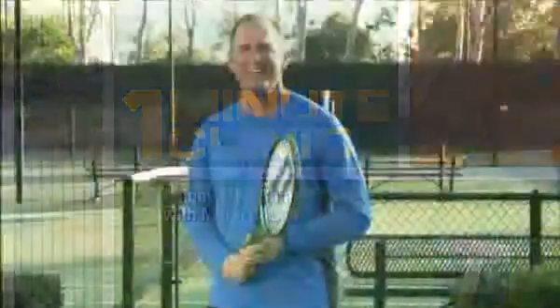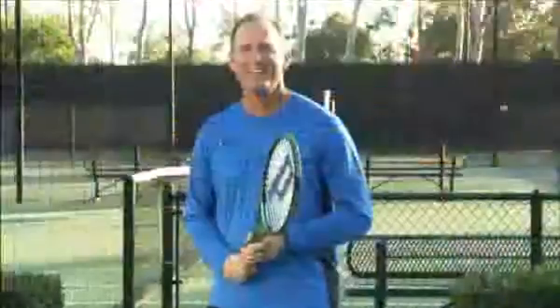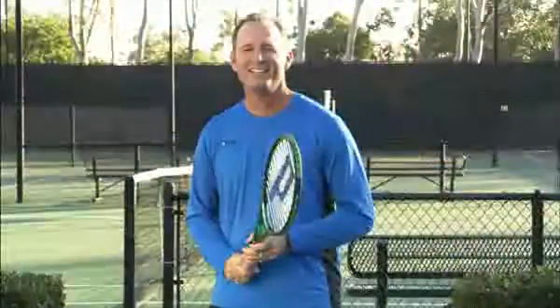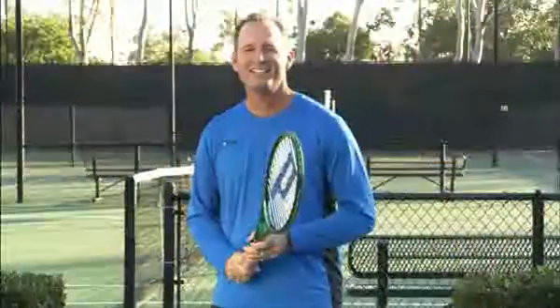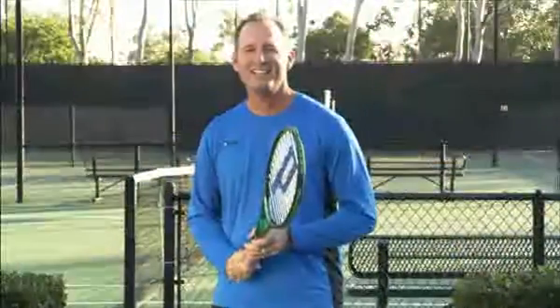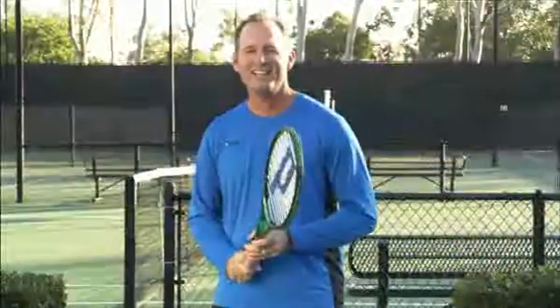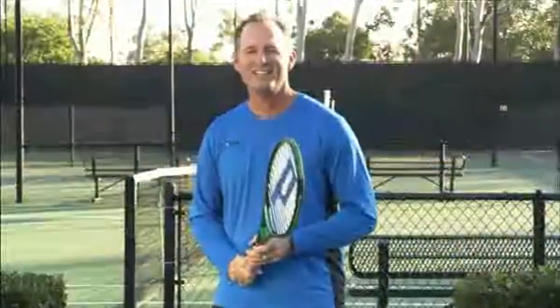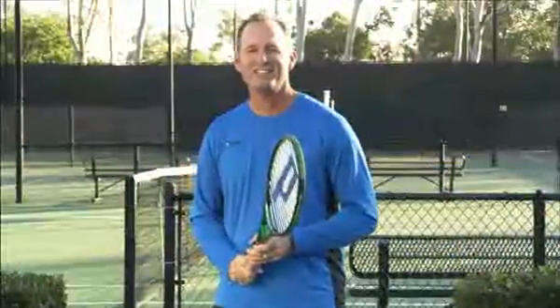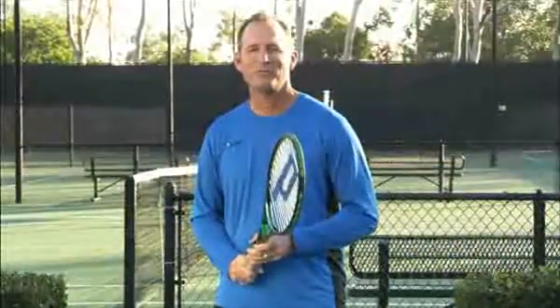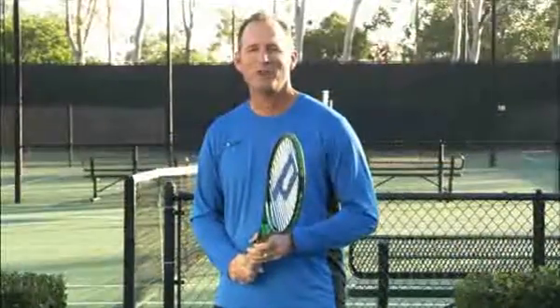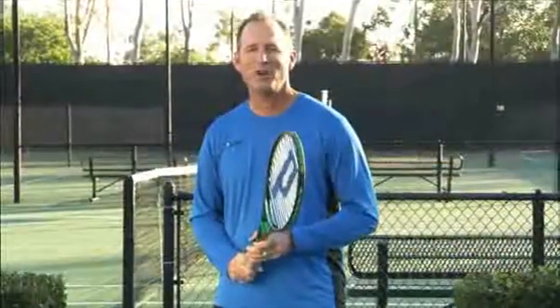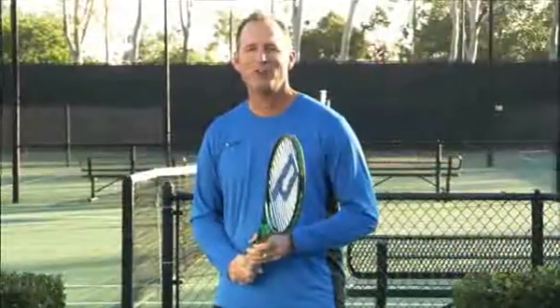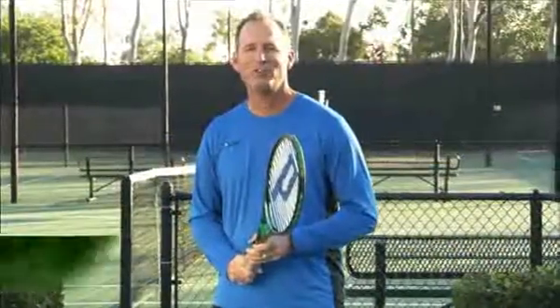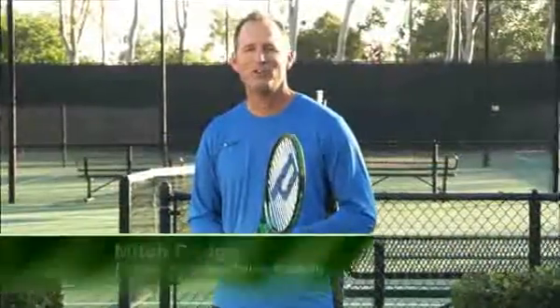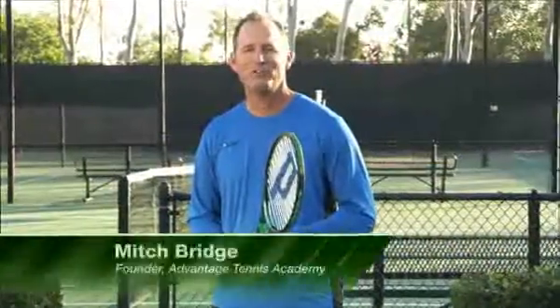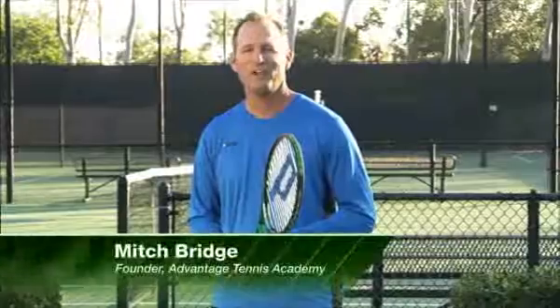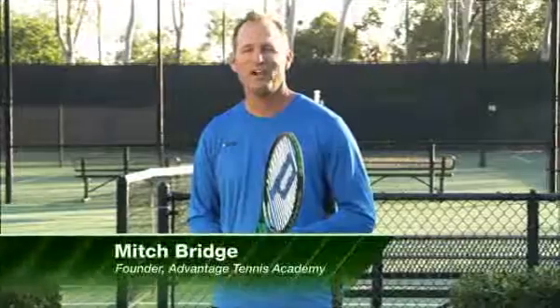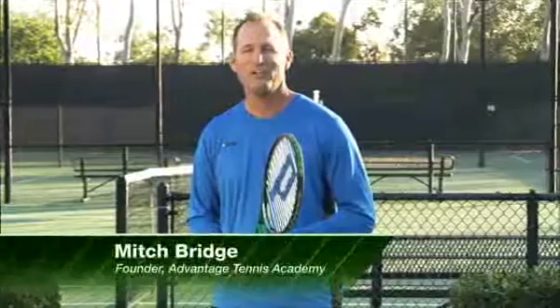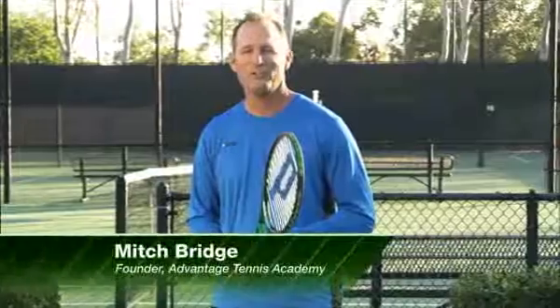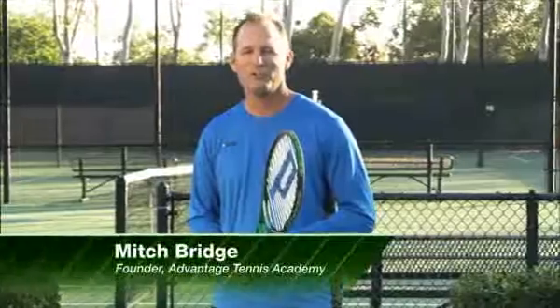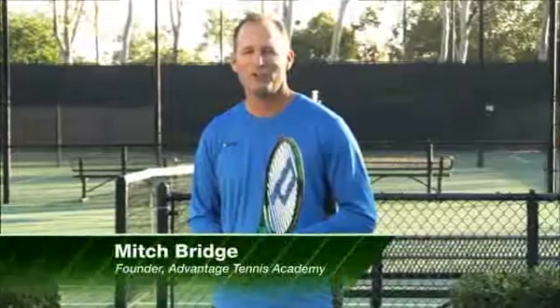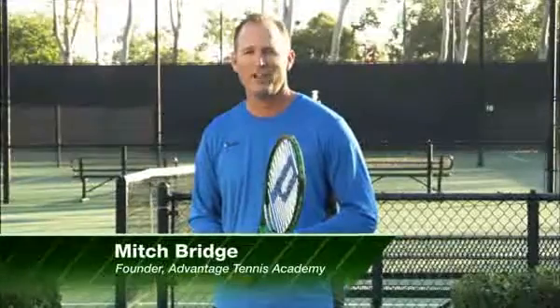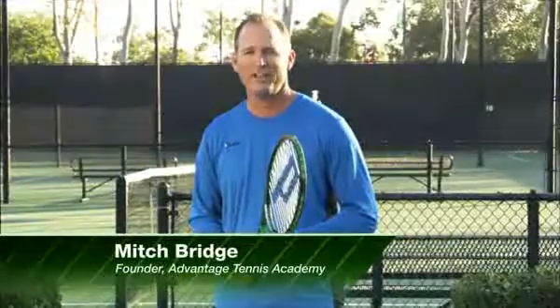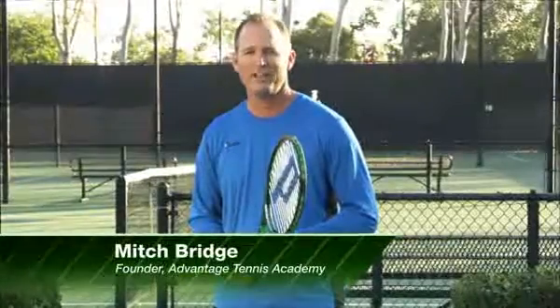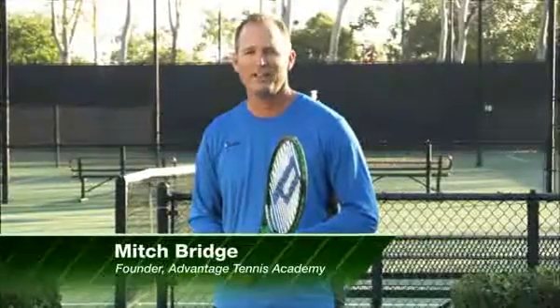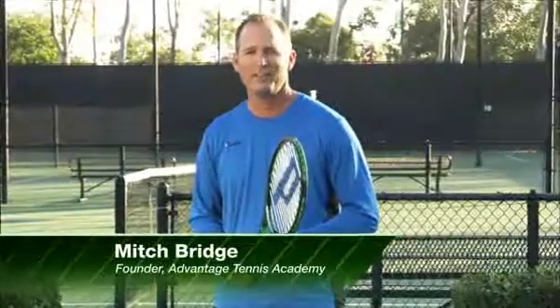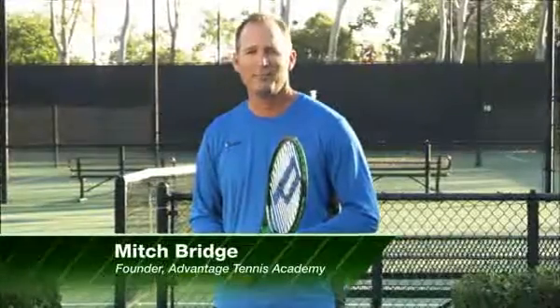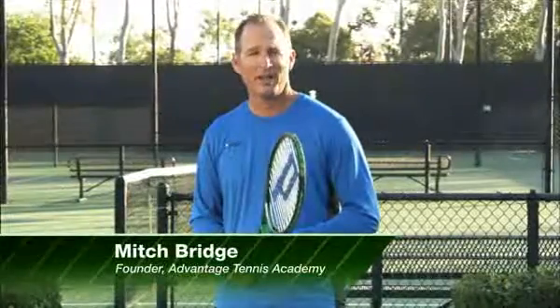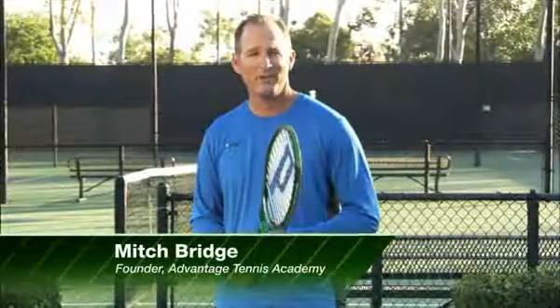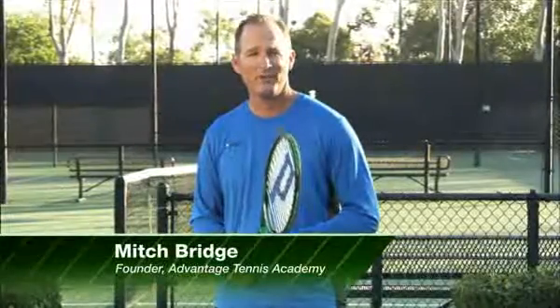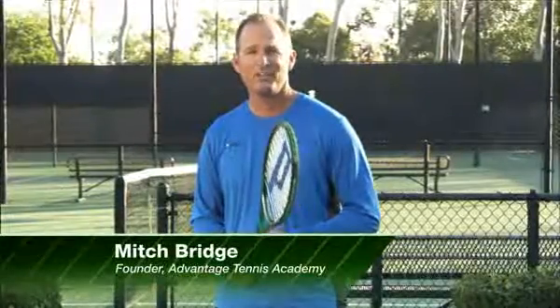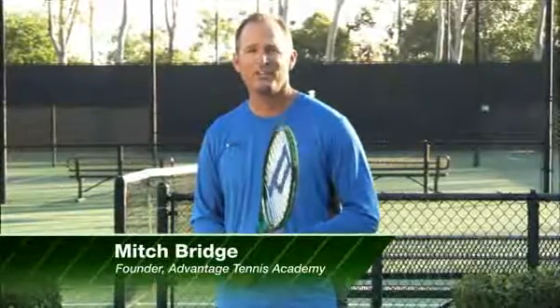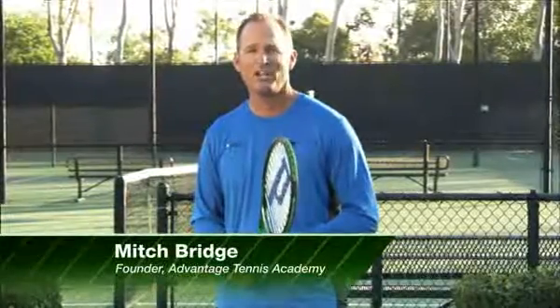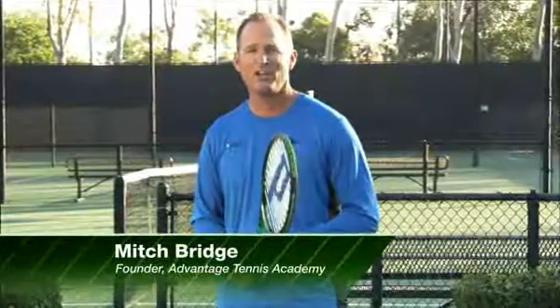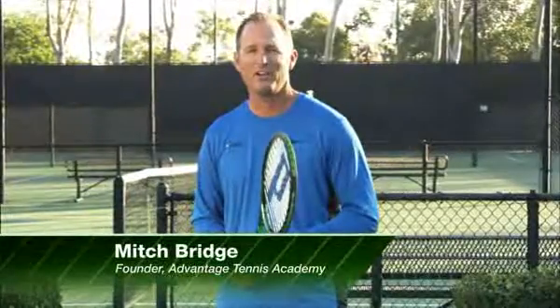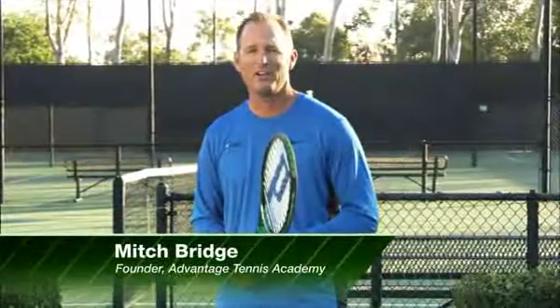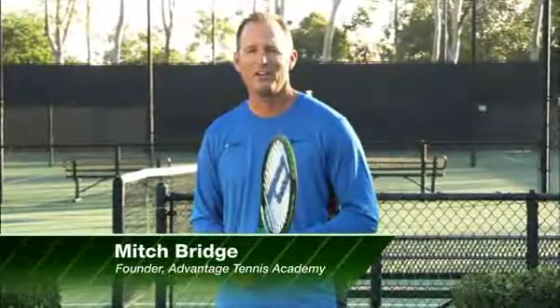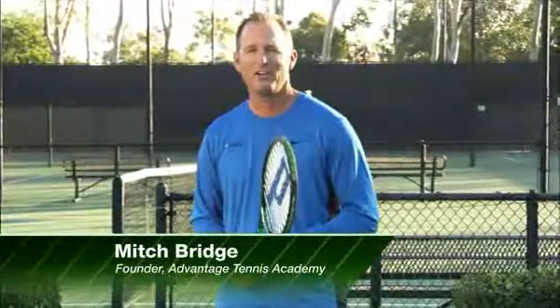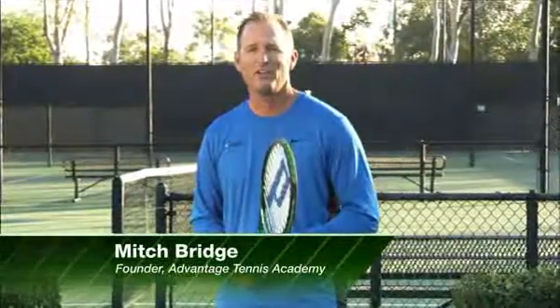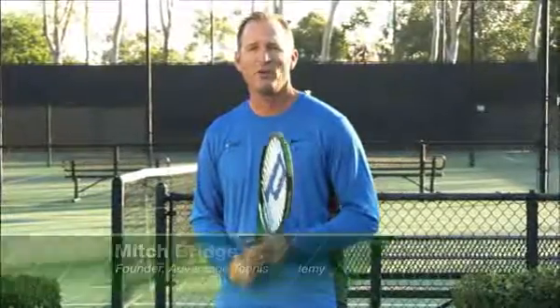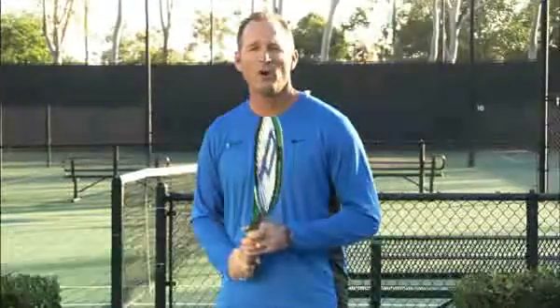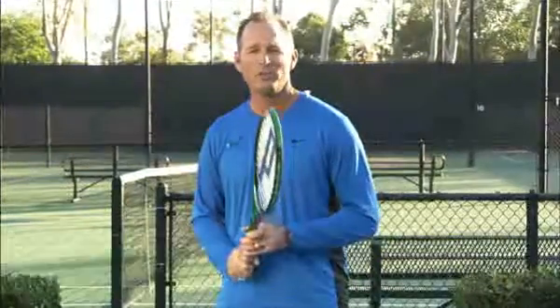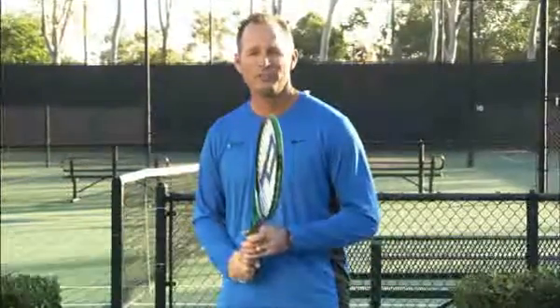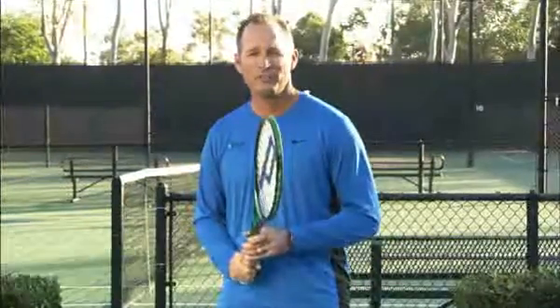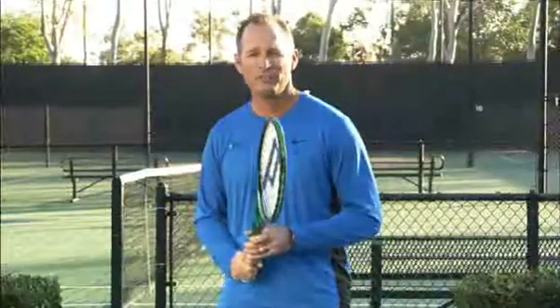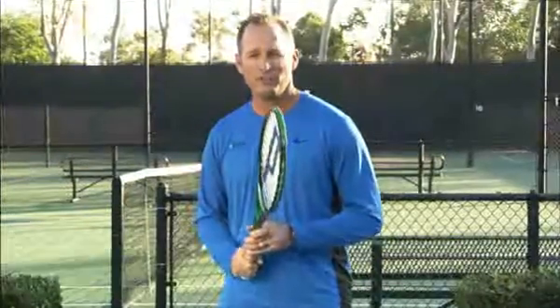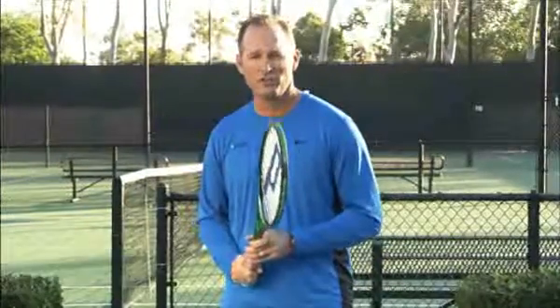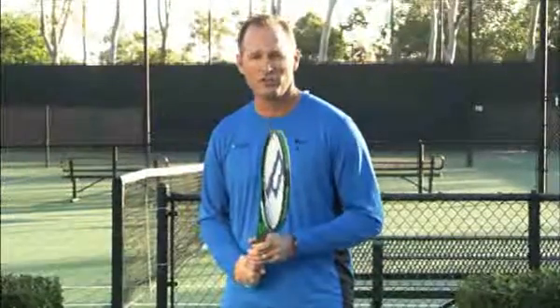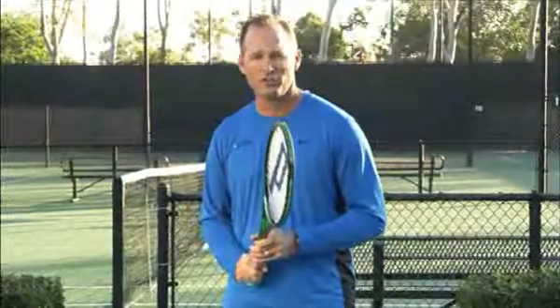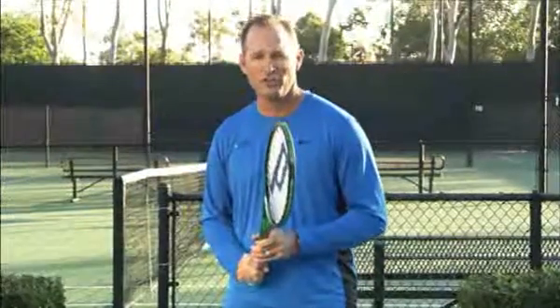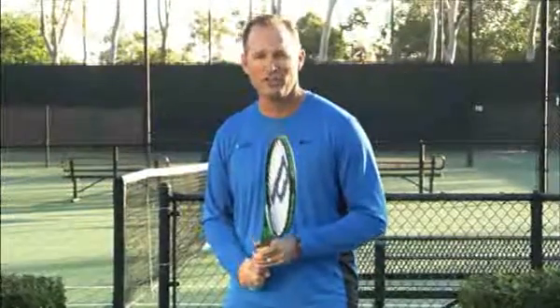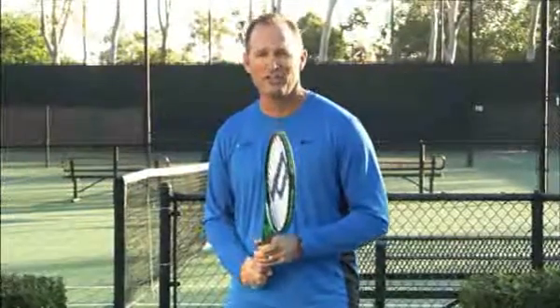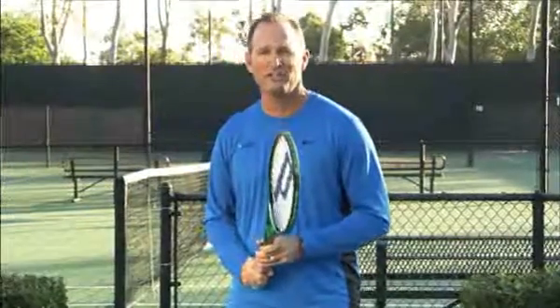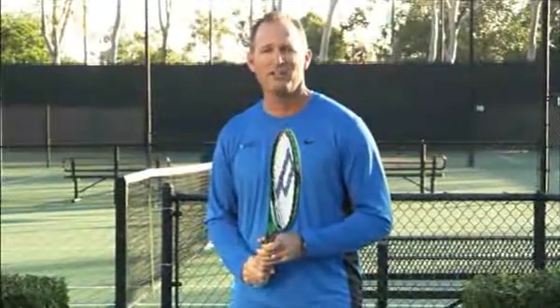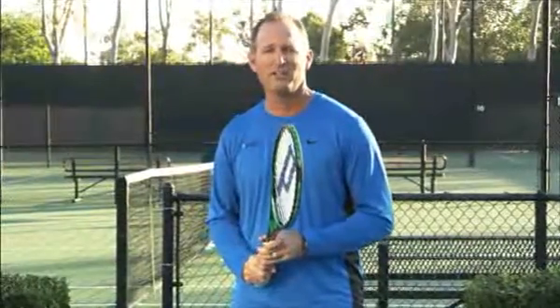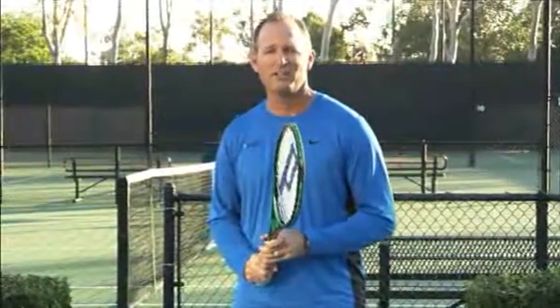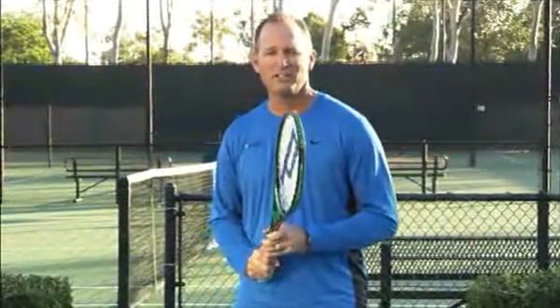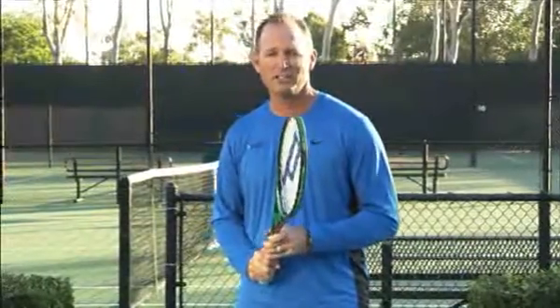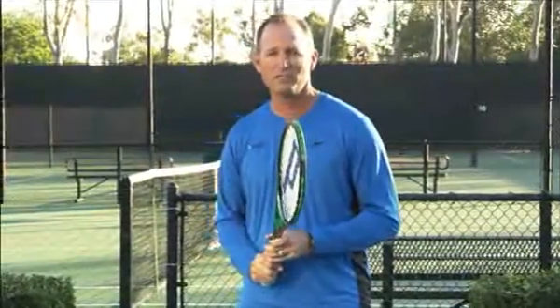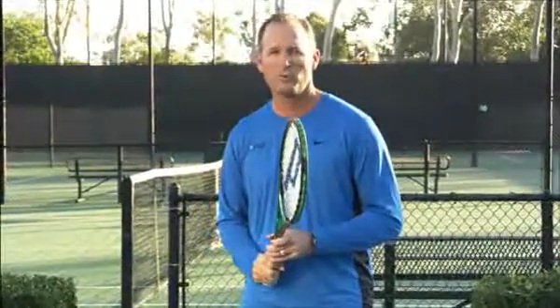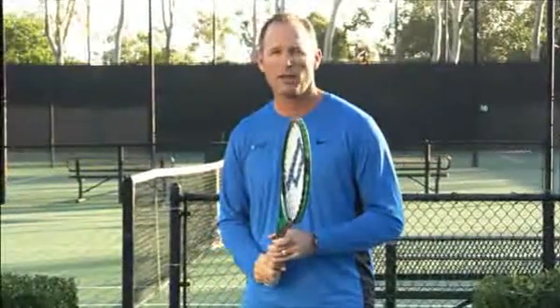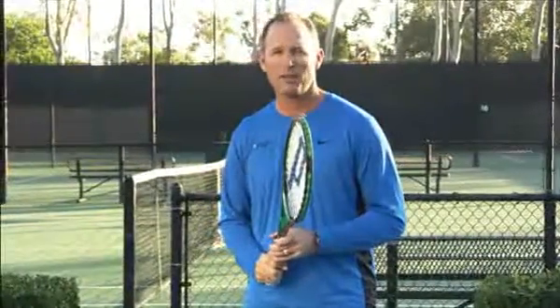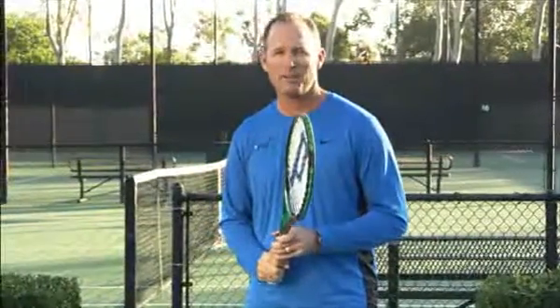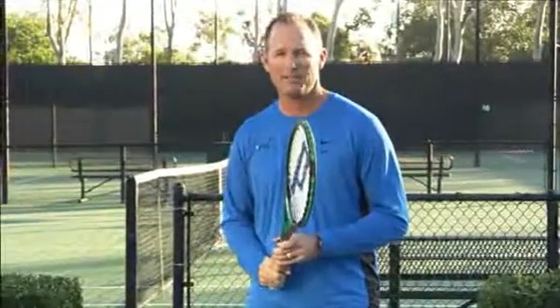In tennis, we all know you've got to use your head, but I'm here to tell you, you also need to use your chin. This is what I mean.